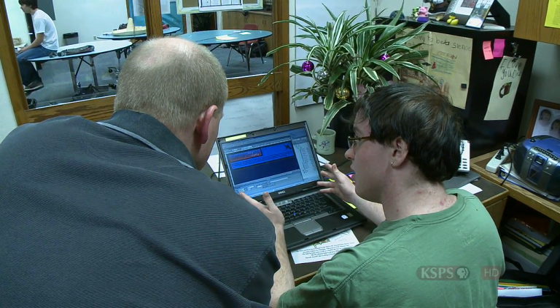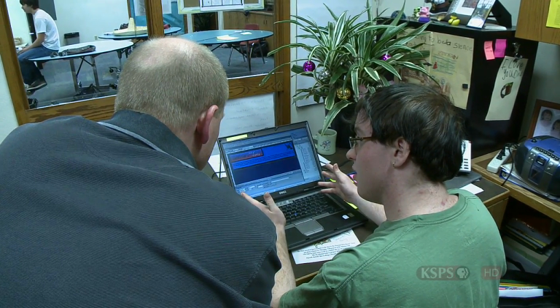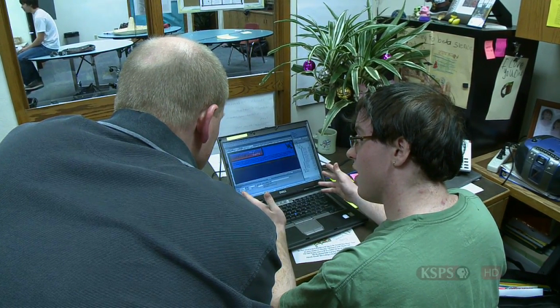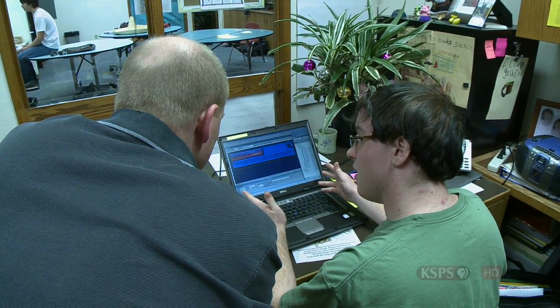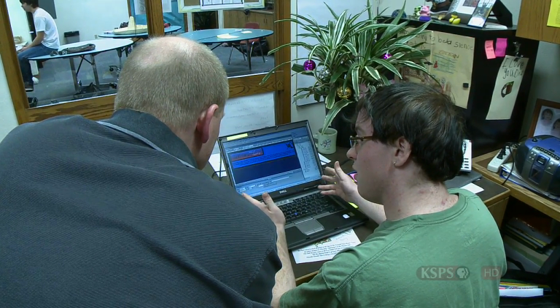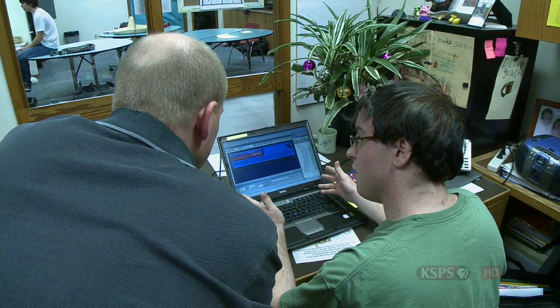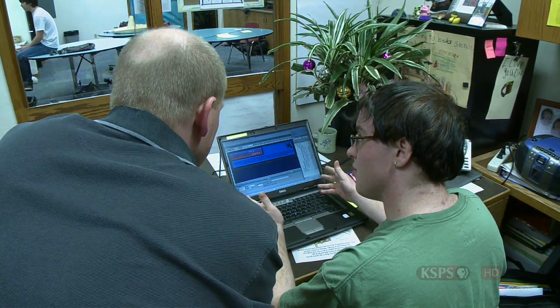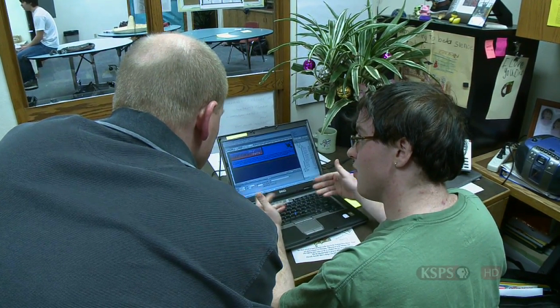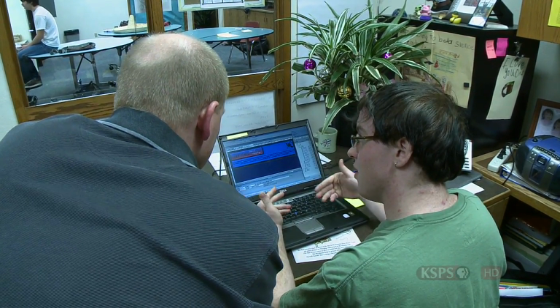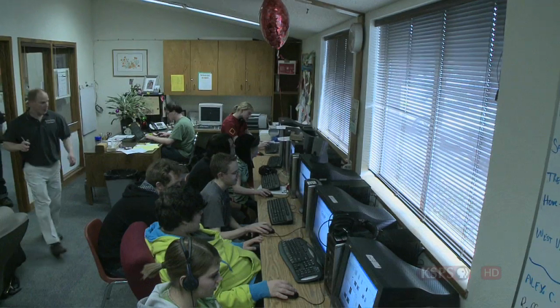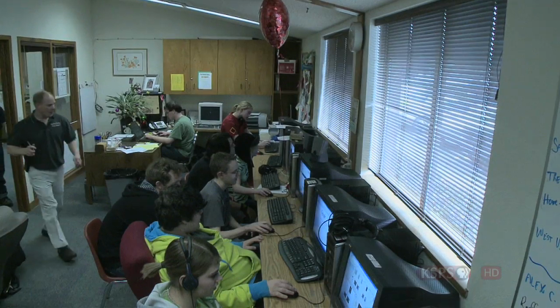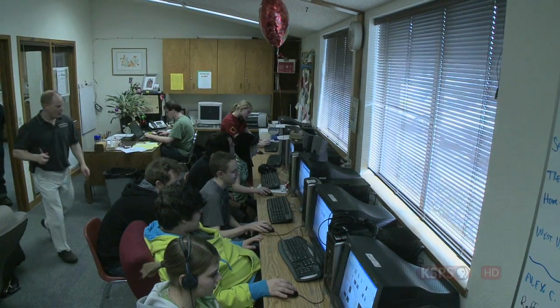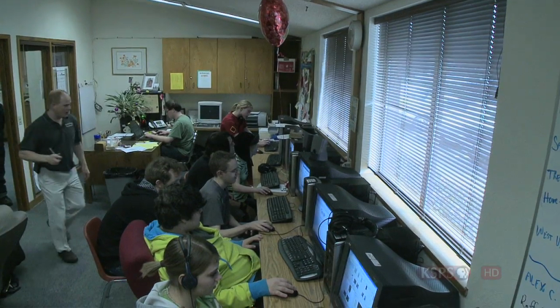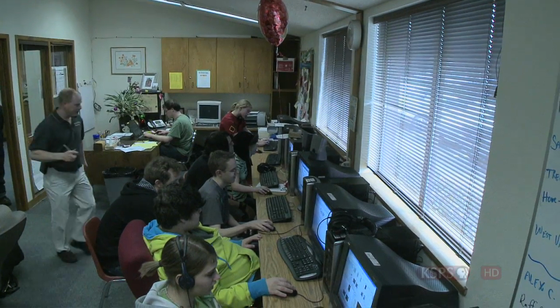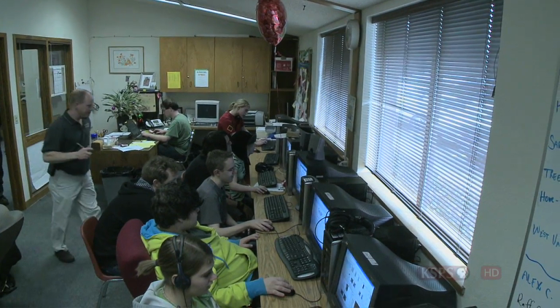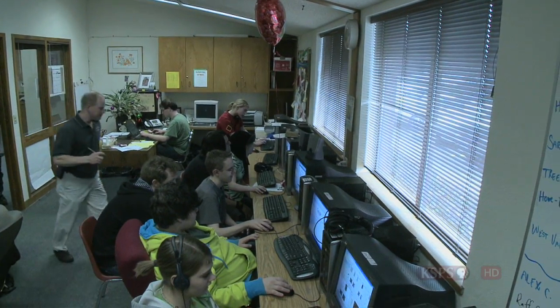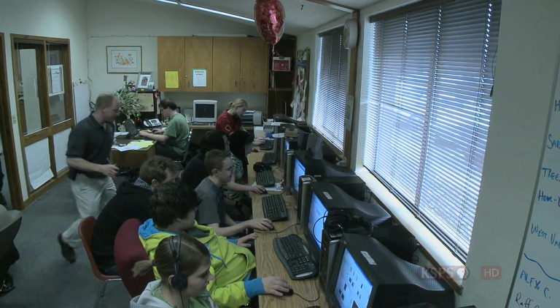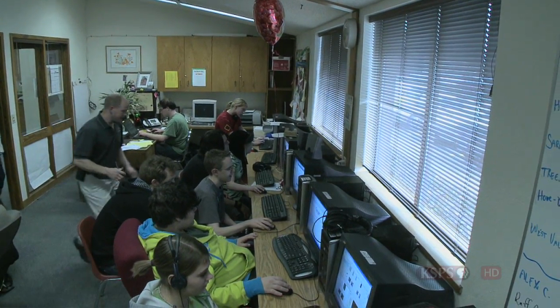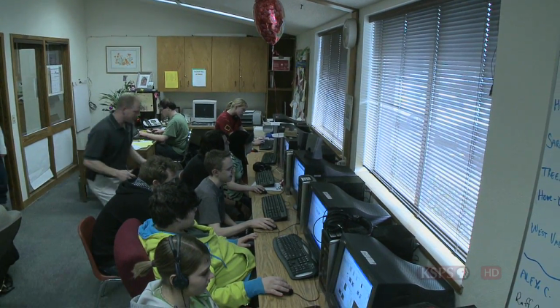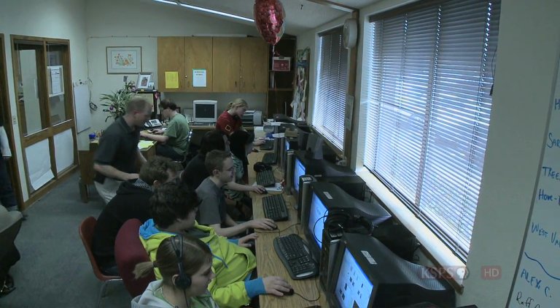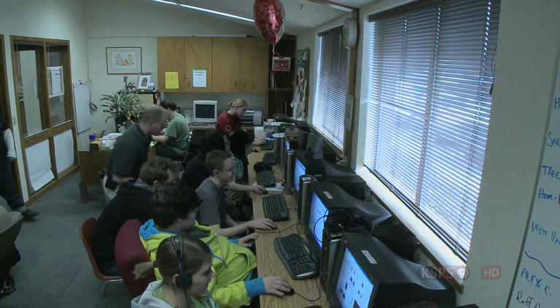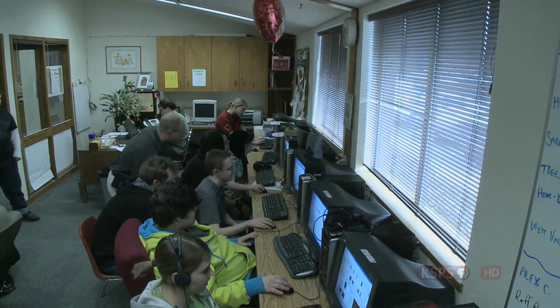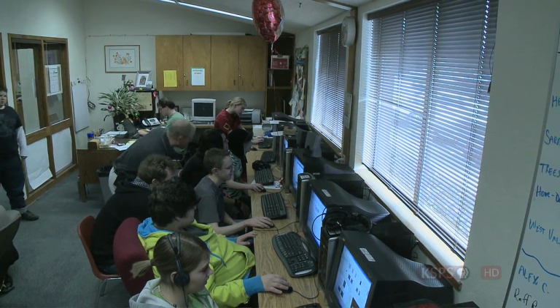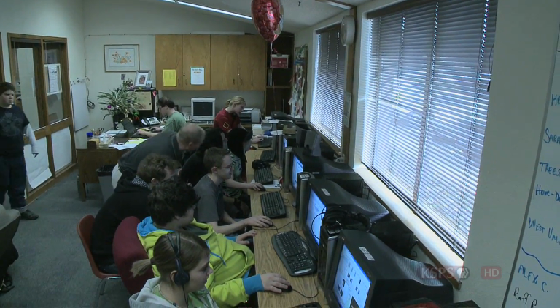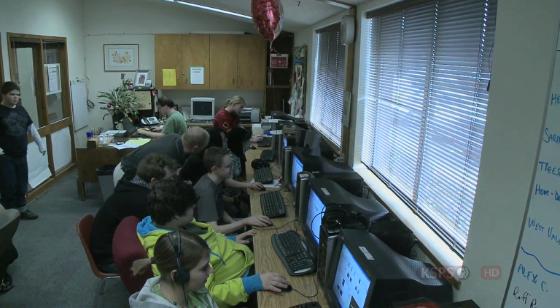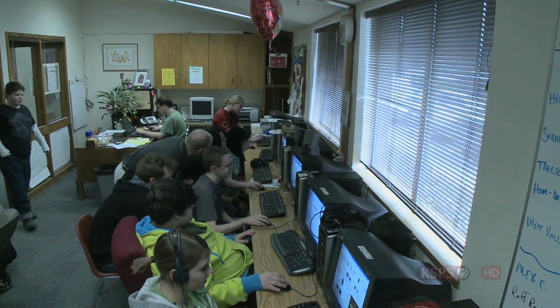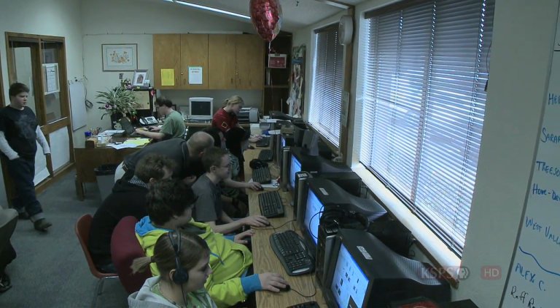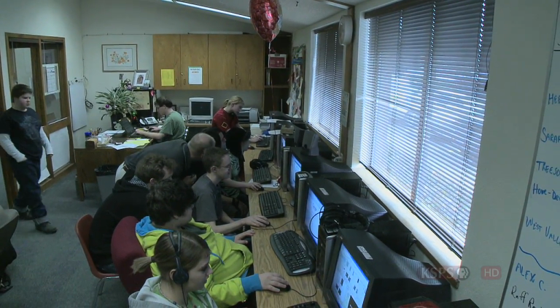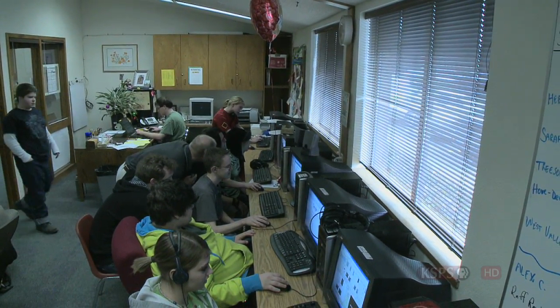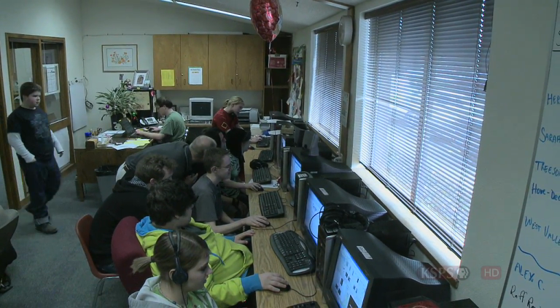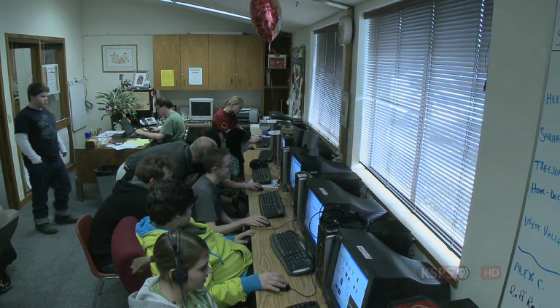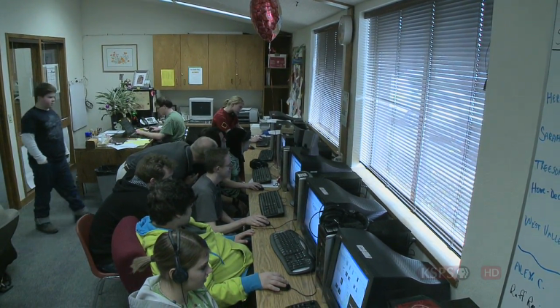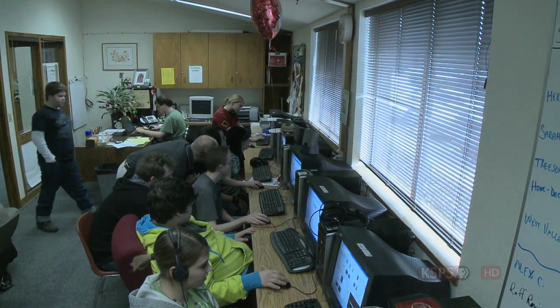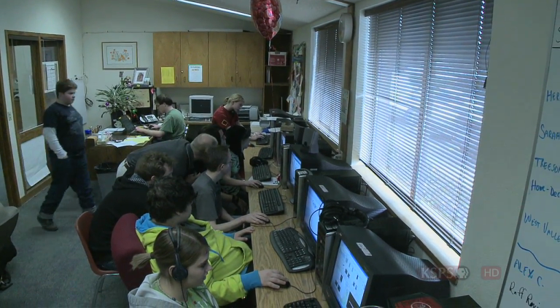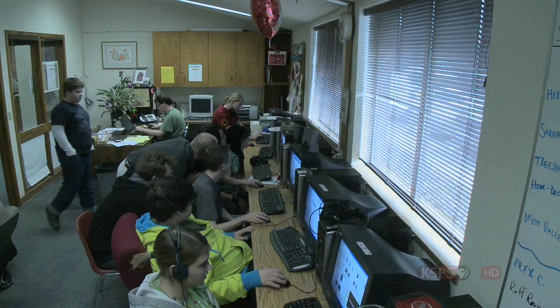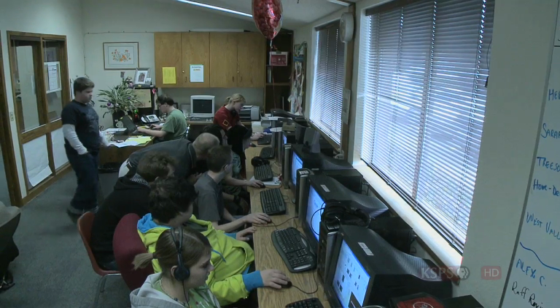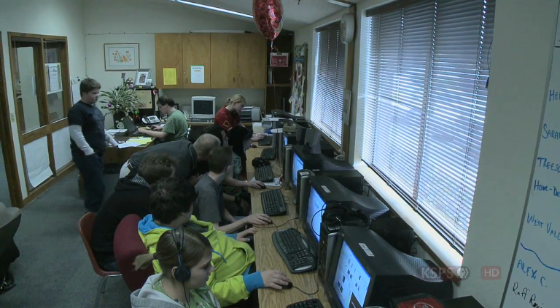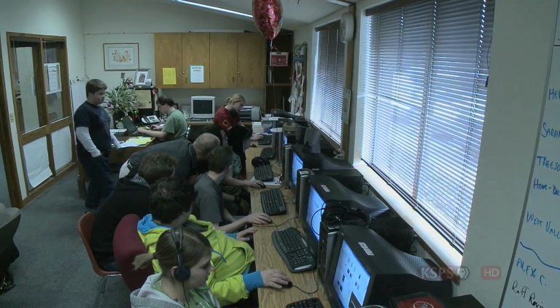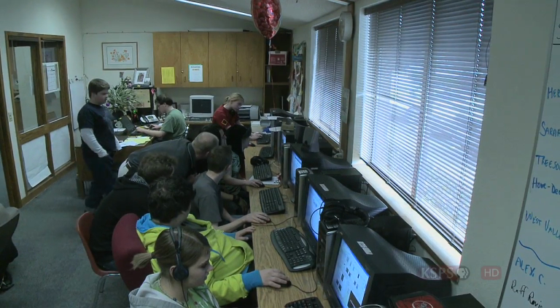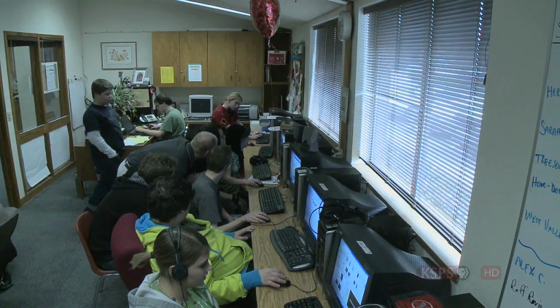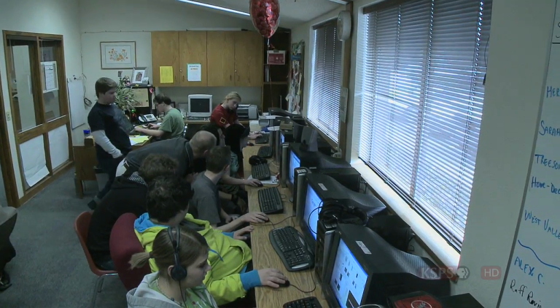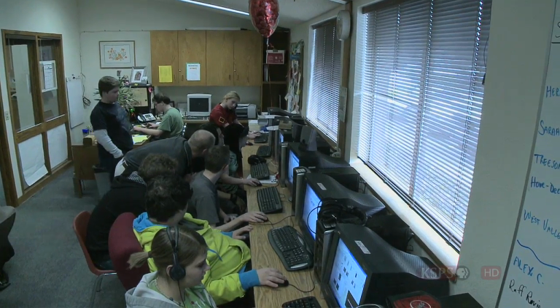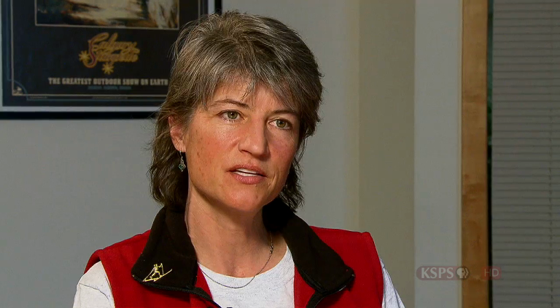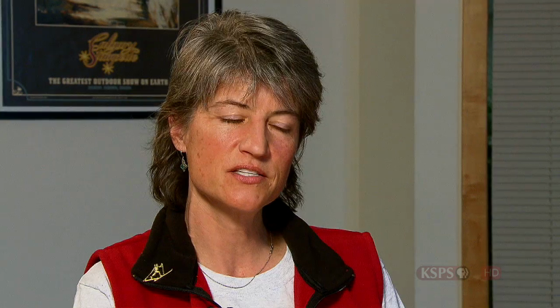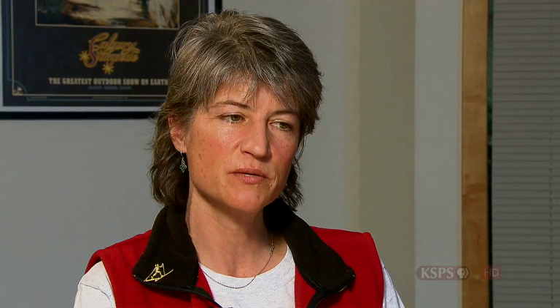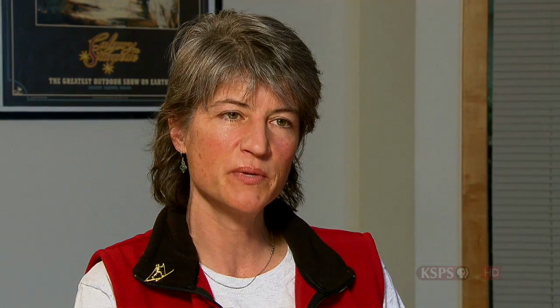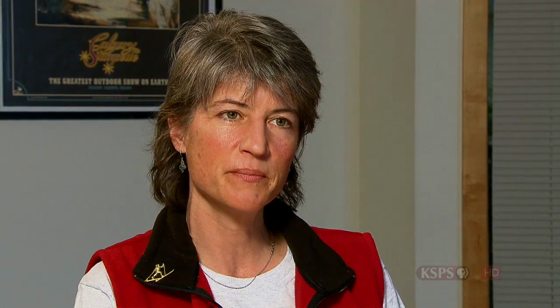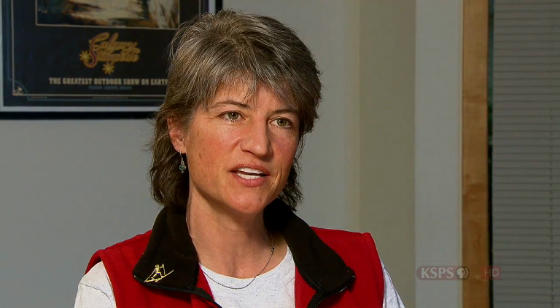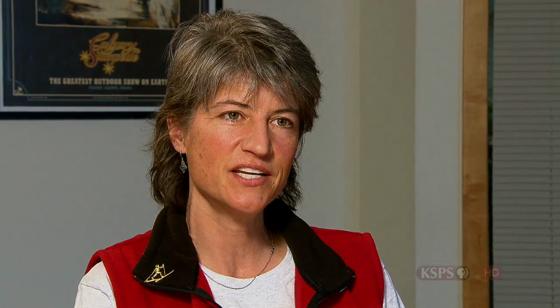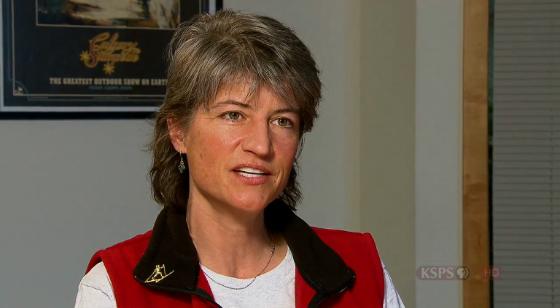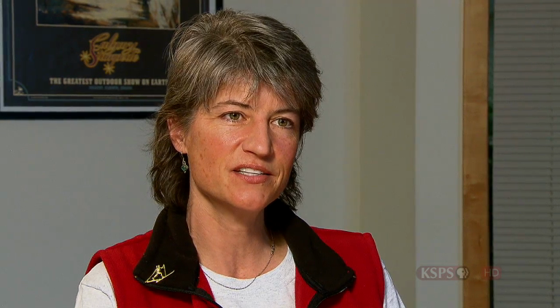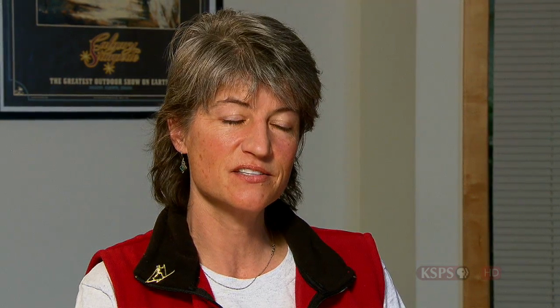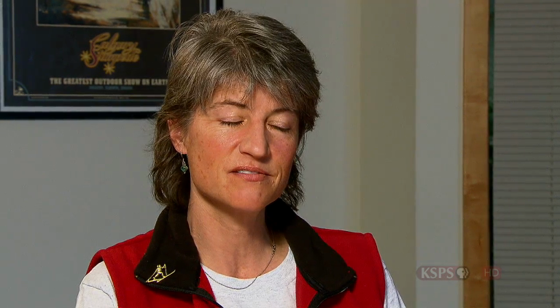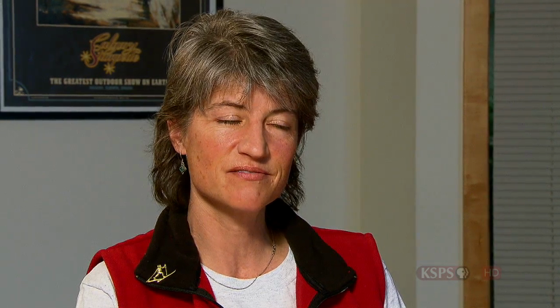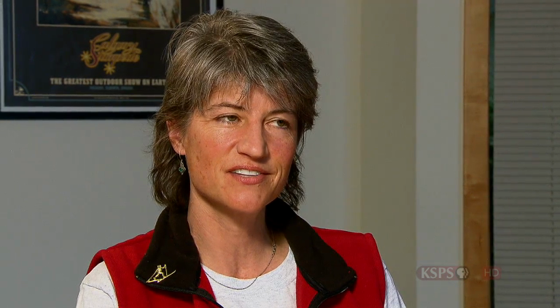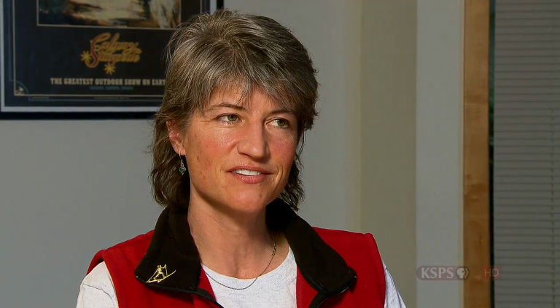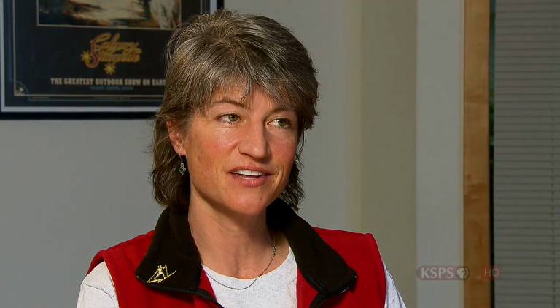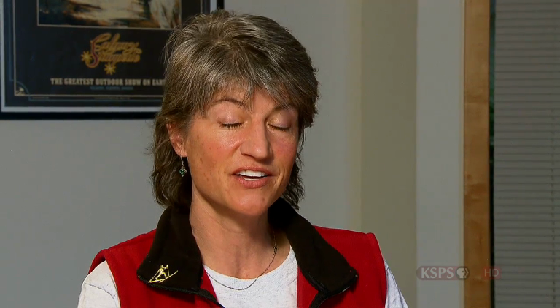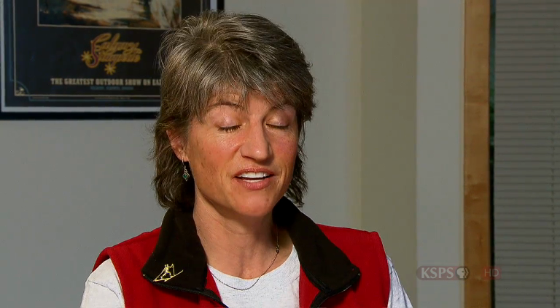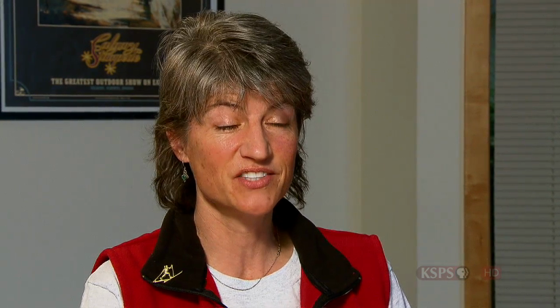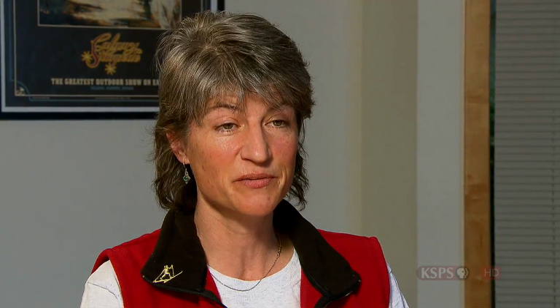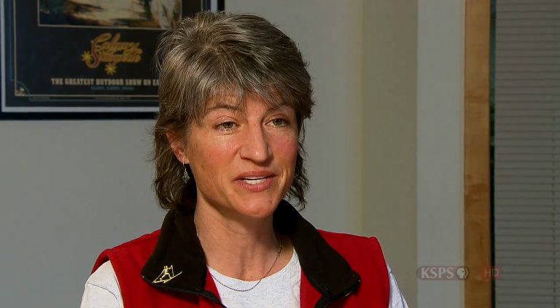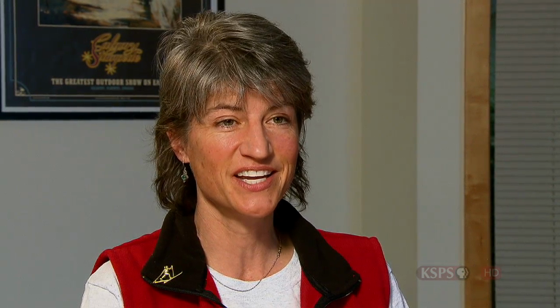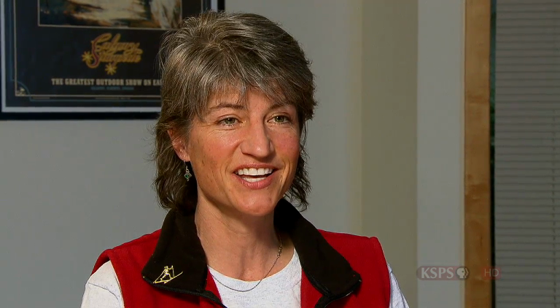"Their professionalism, the quality of work, the manner that they communicated with me to meet my needs — I'd have to give them an A."